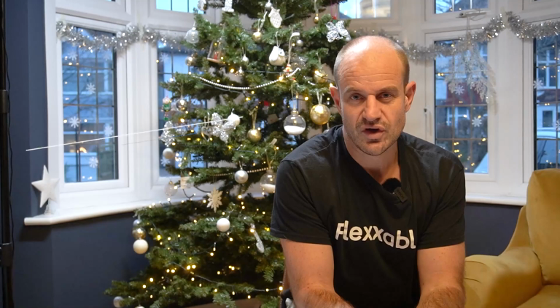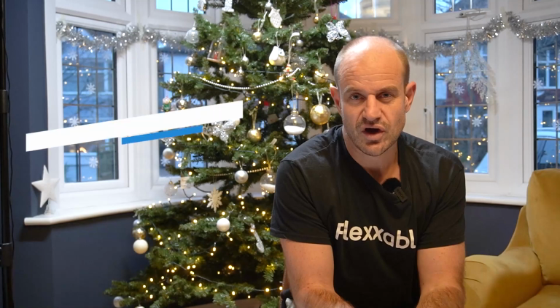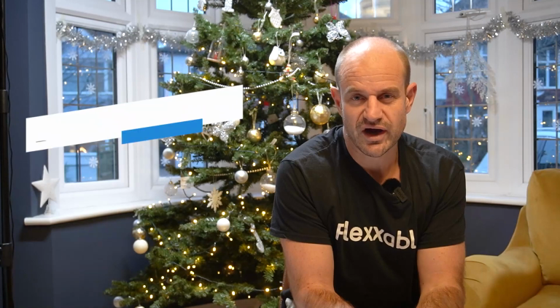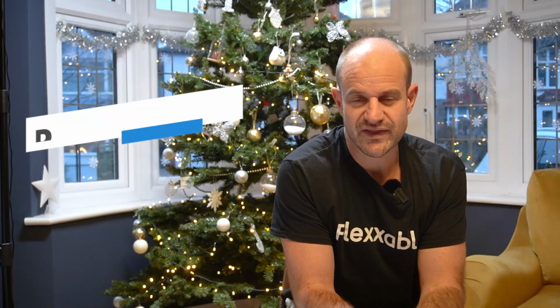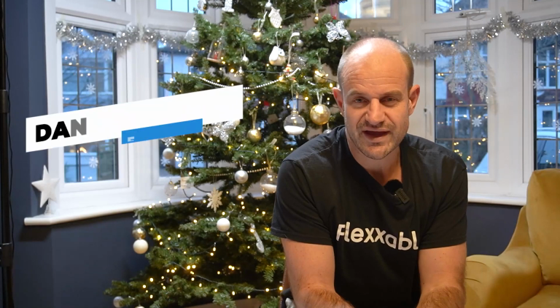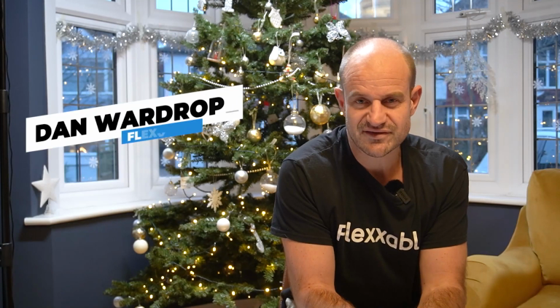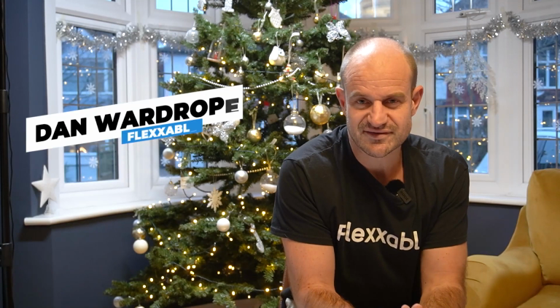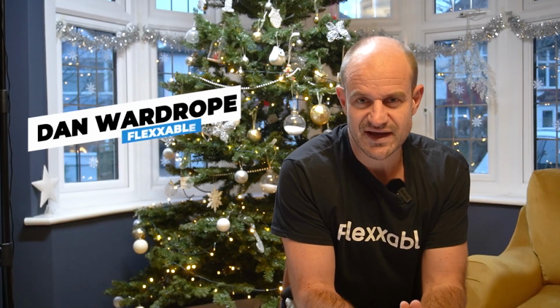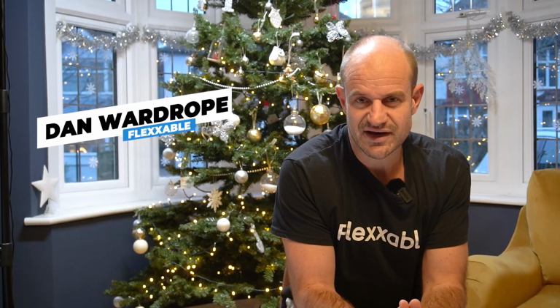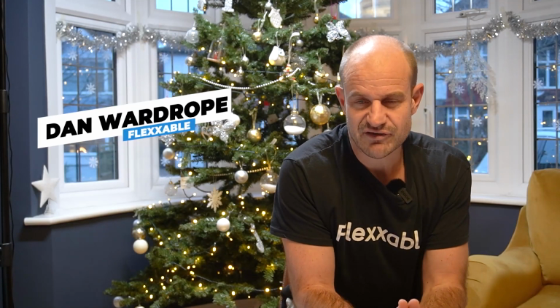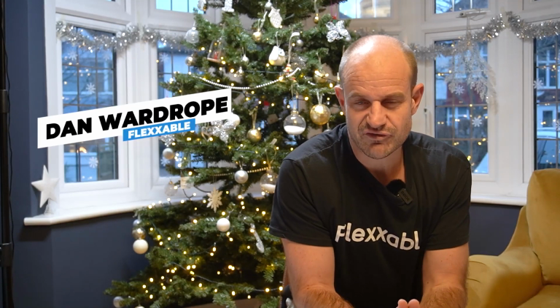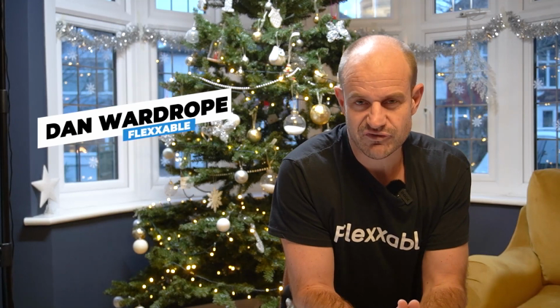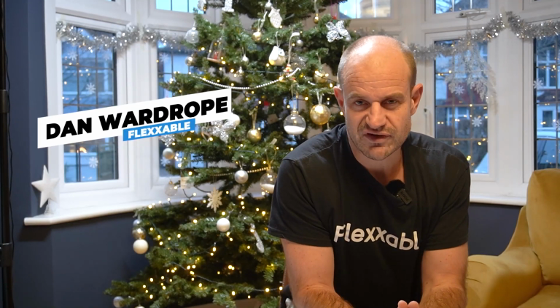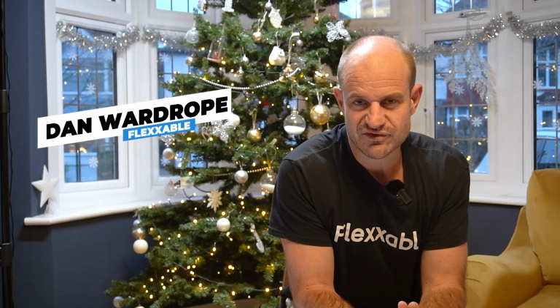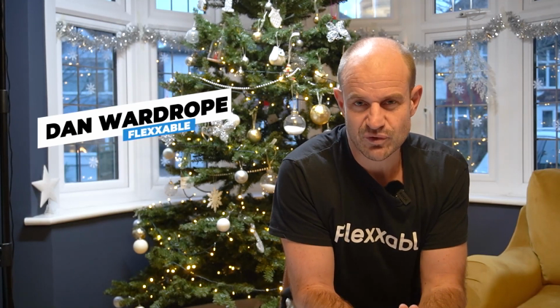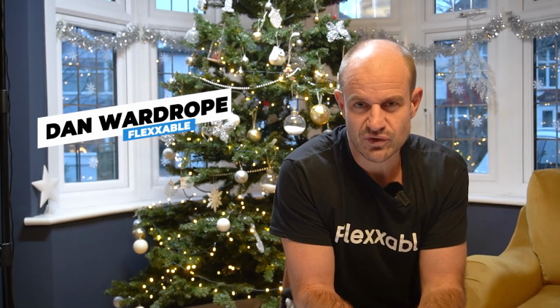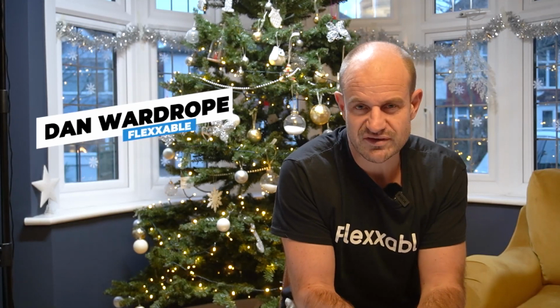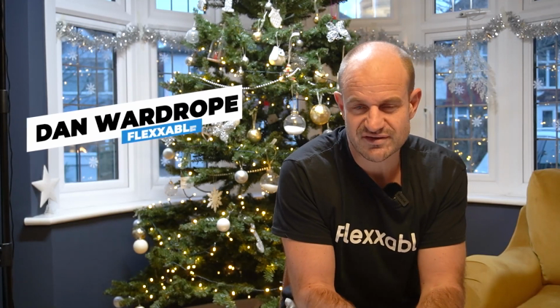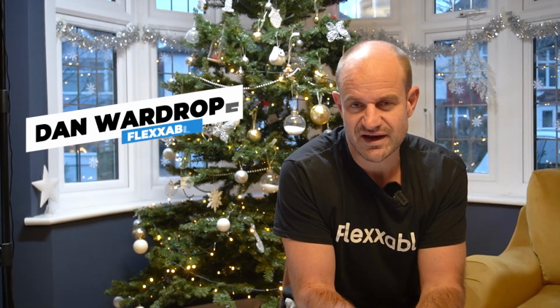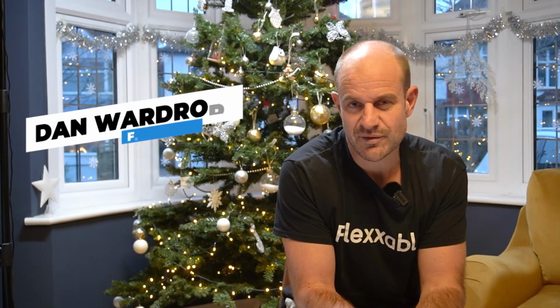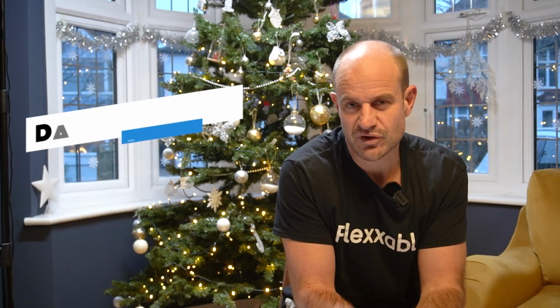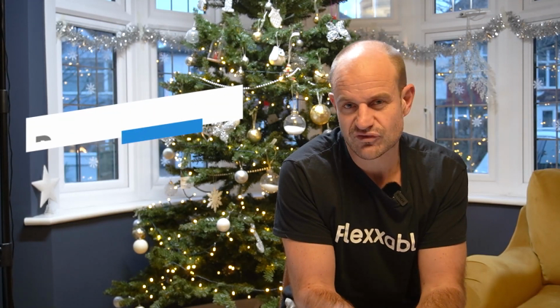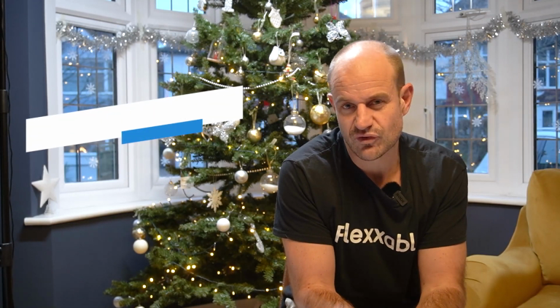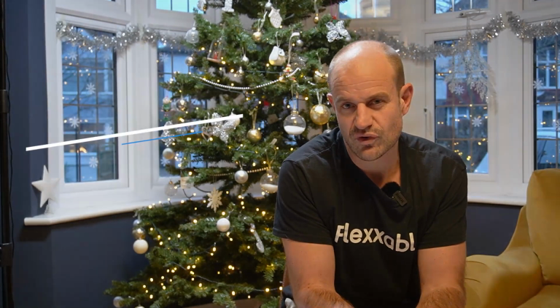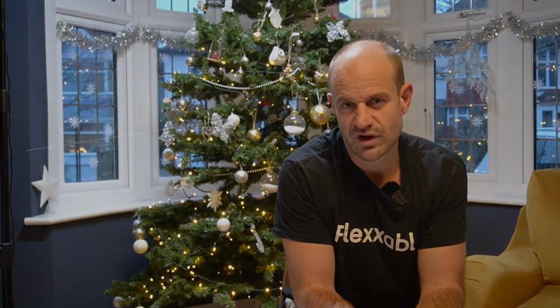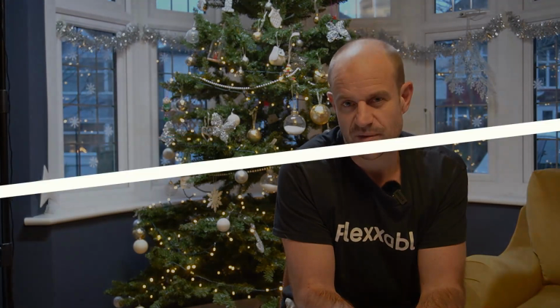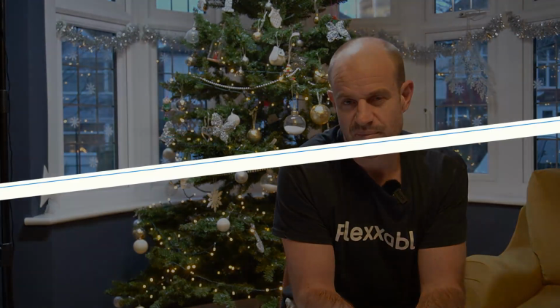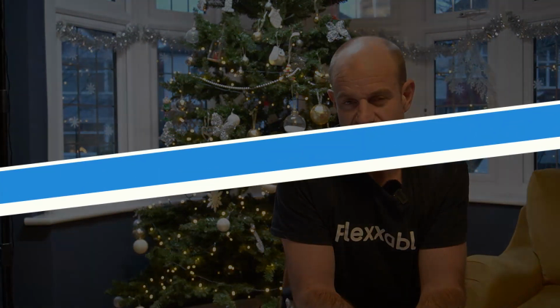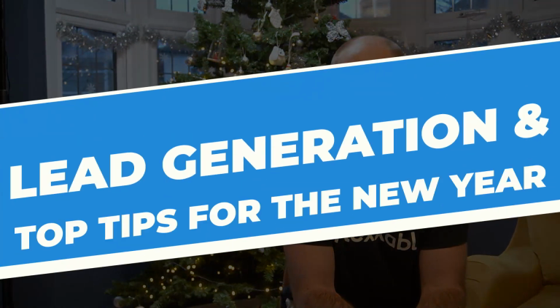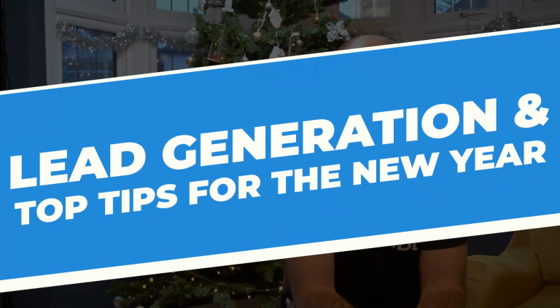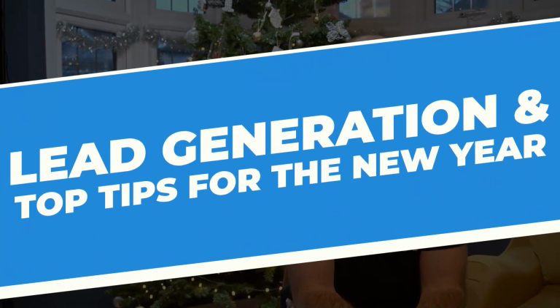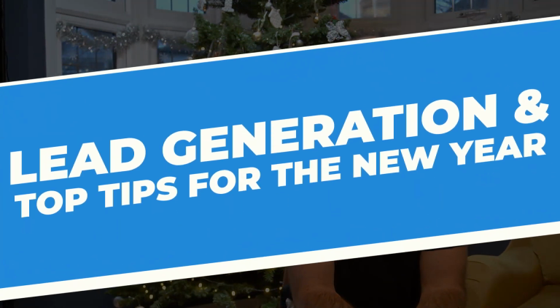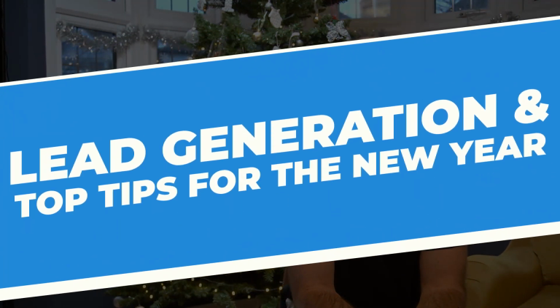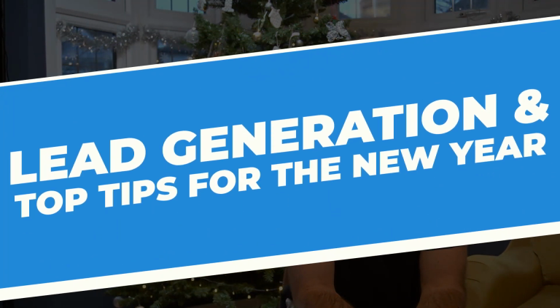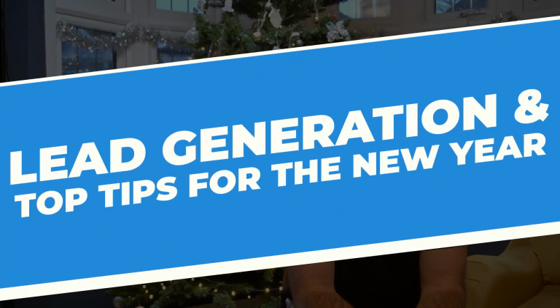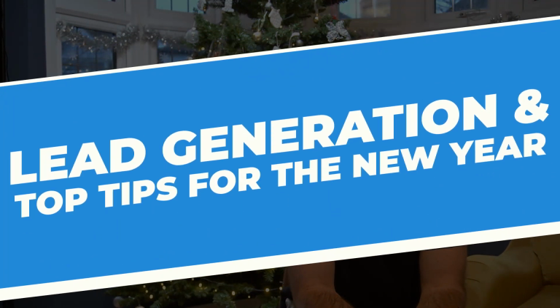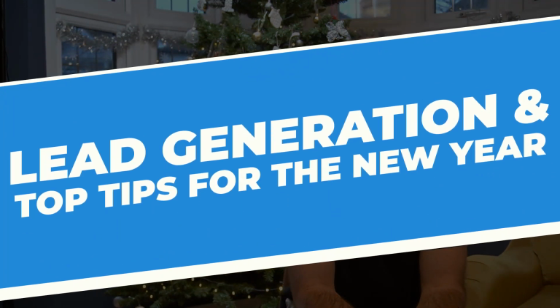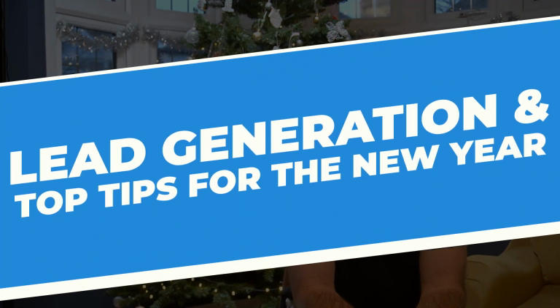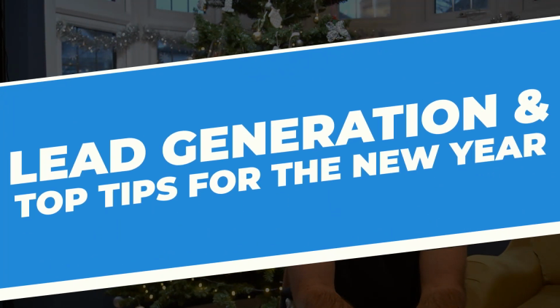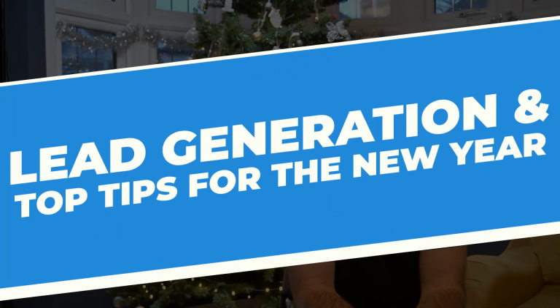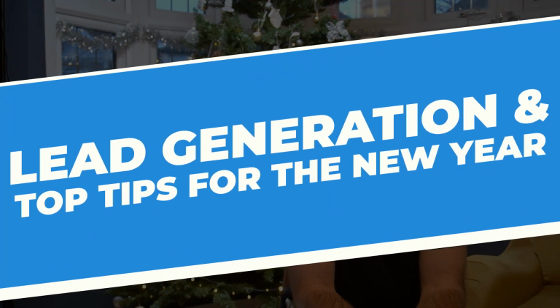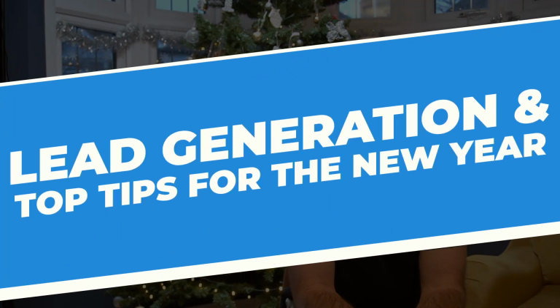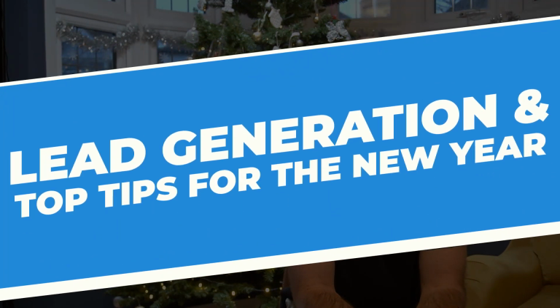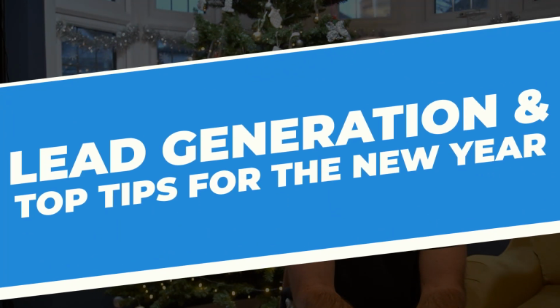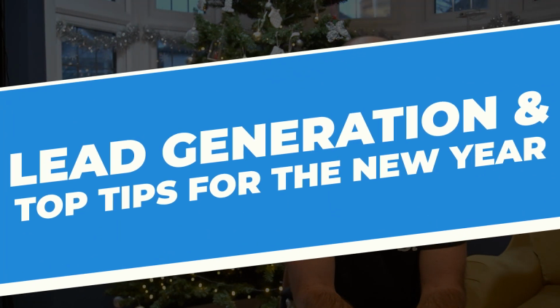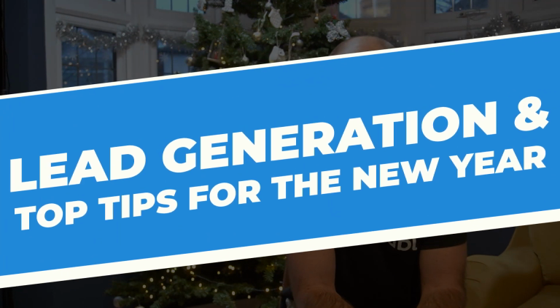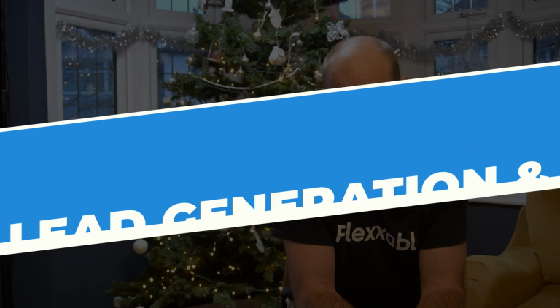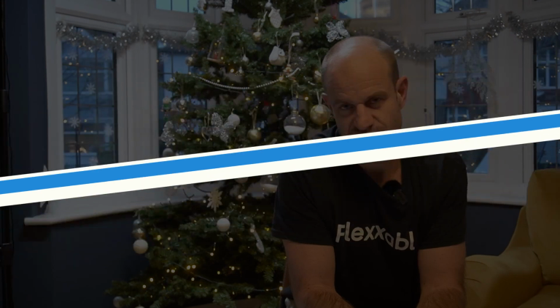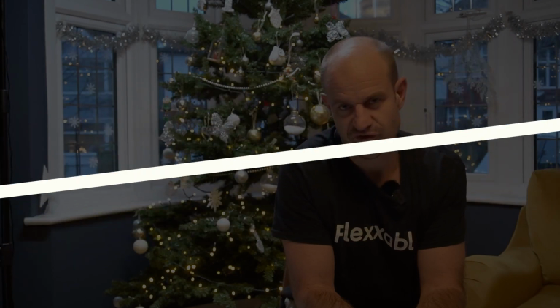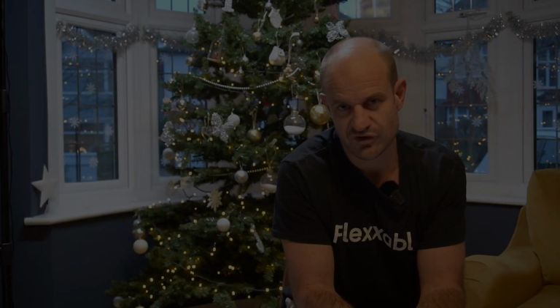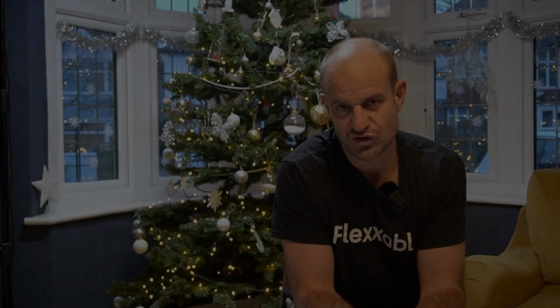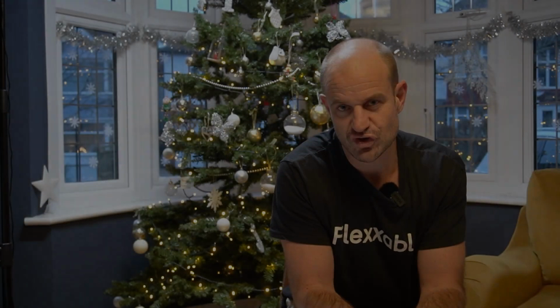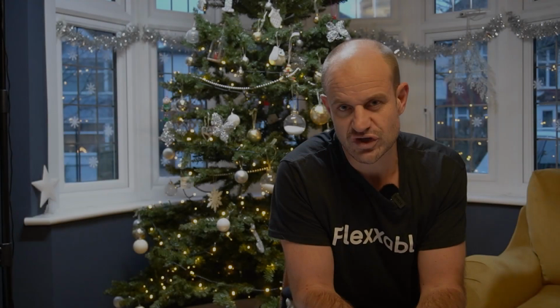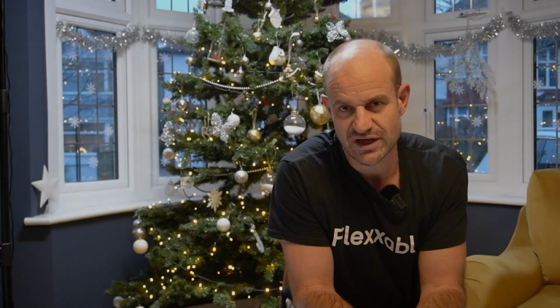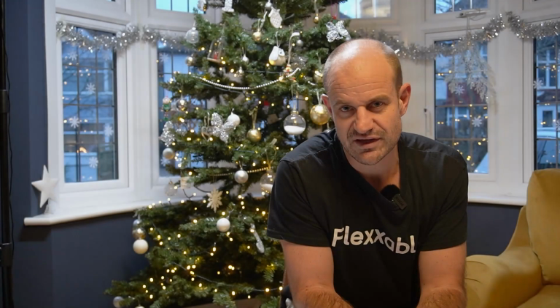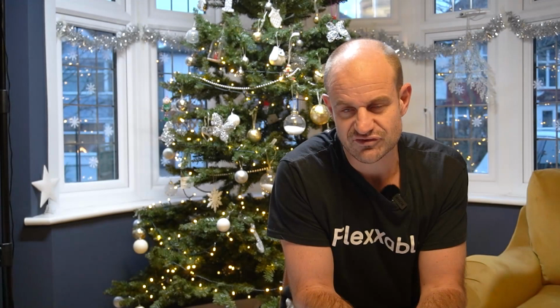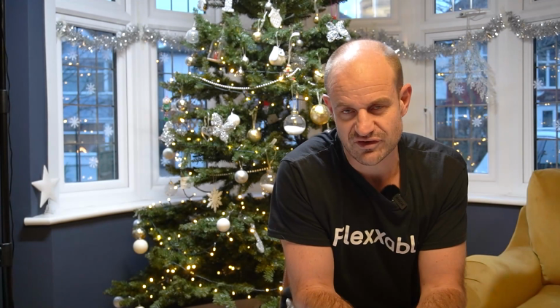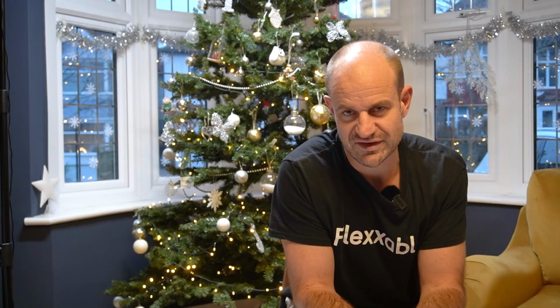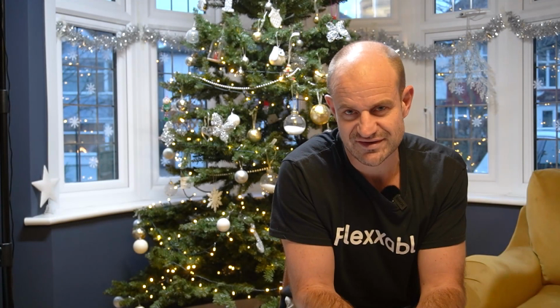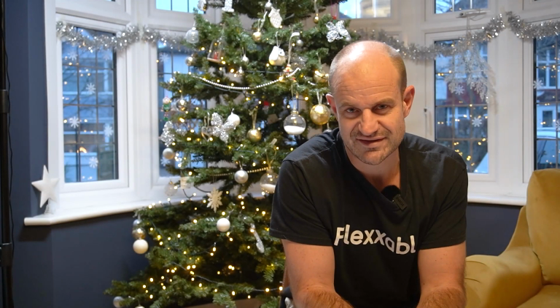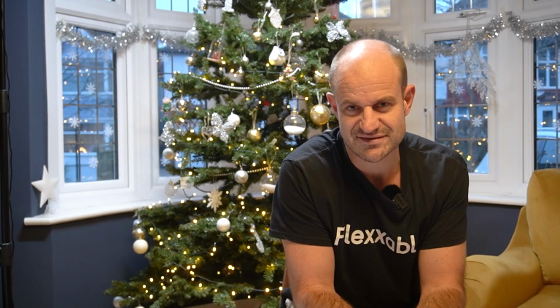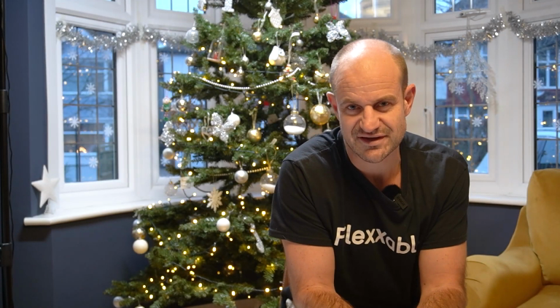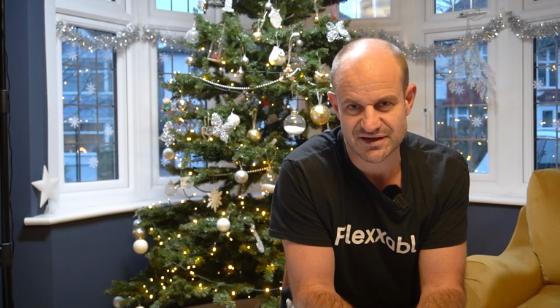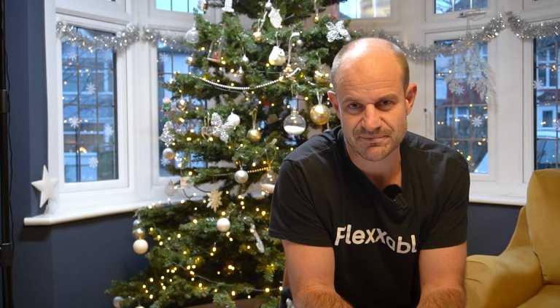Hi there, it's Dan here from Flexible, and today I'm going to talk about lead generation and the top tips for the new year. So let's get stuck in.